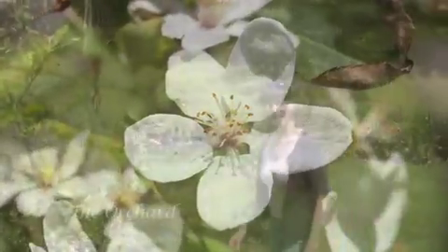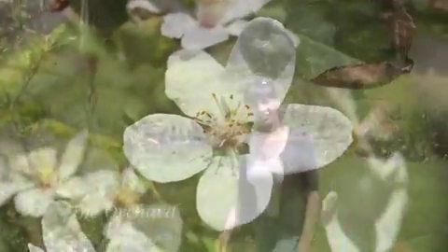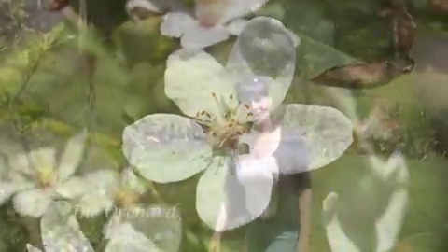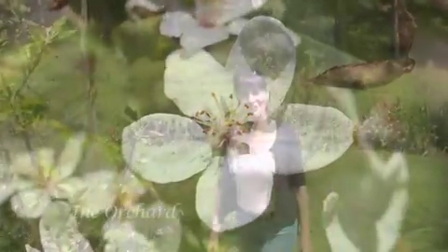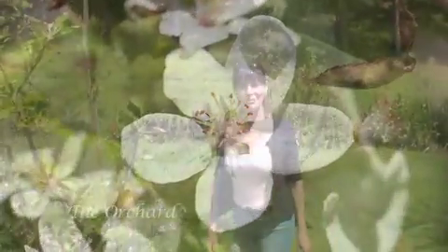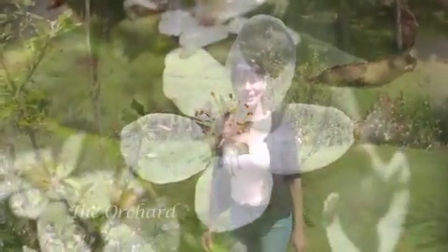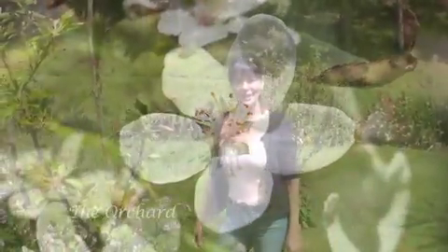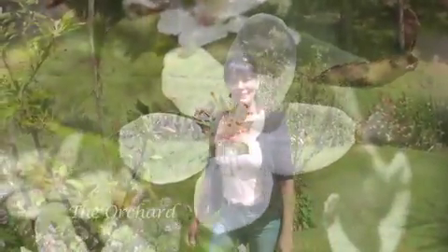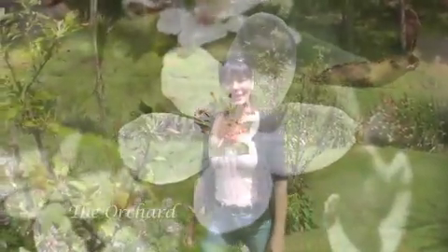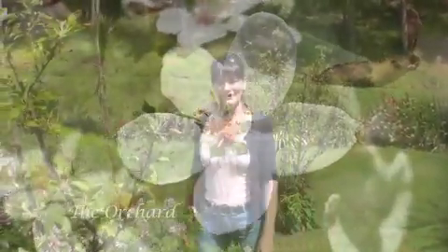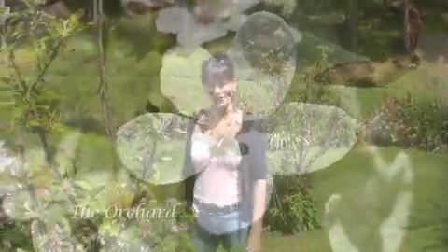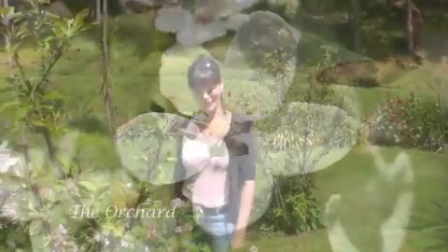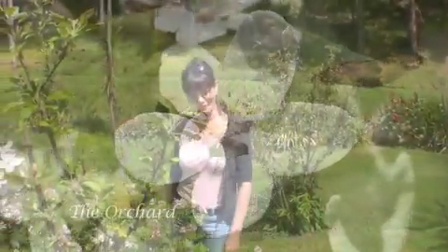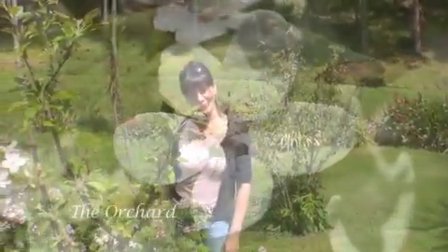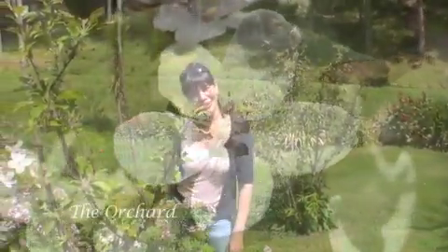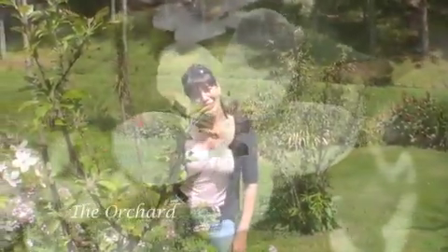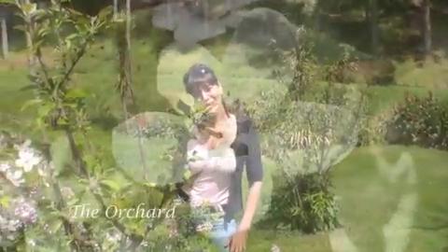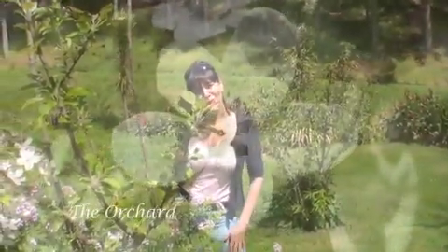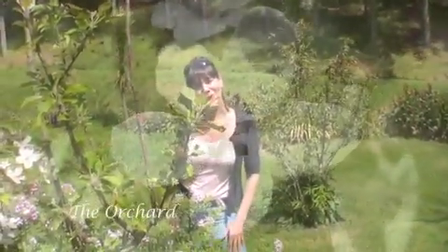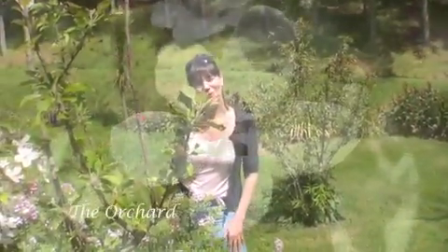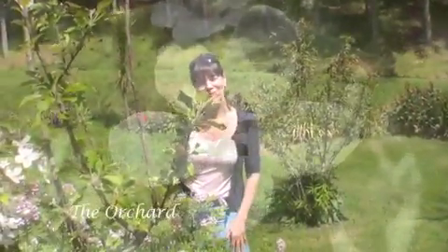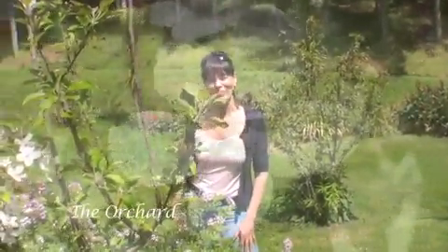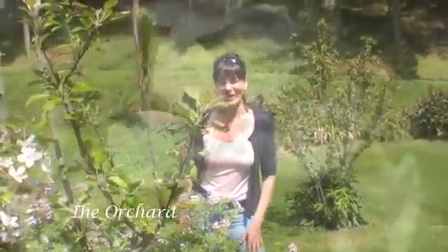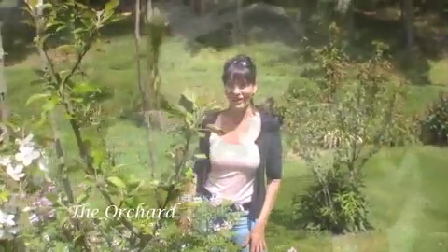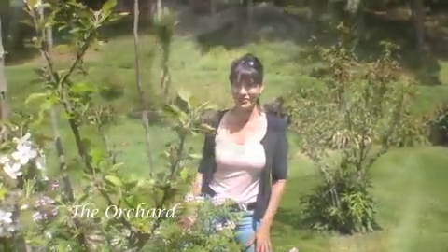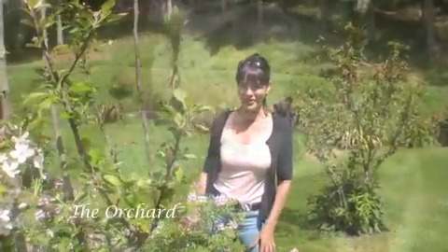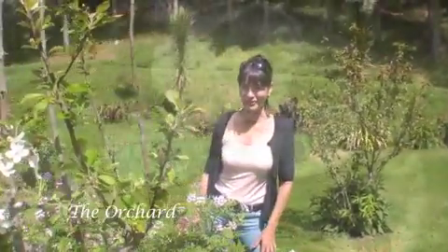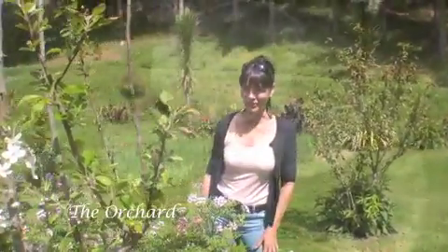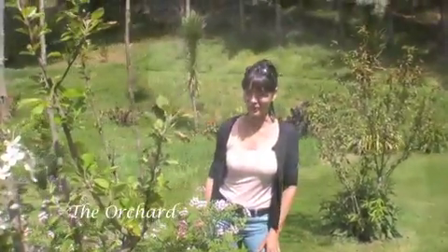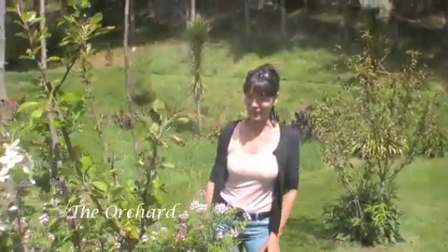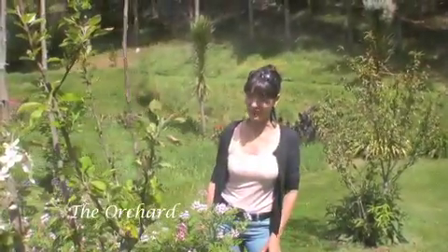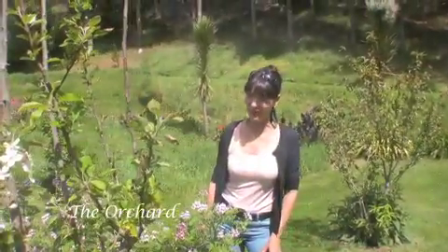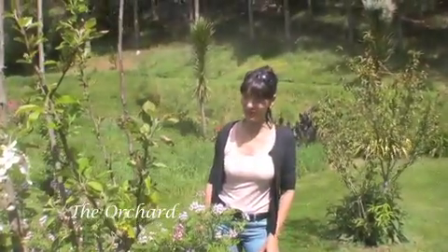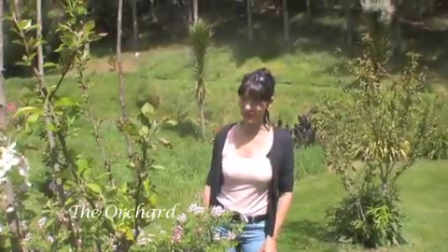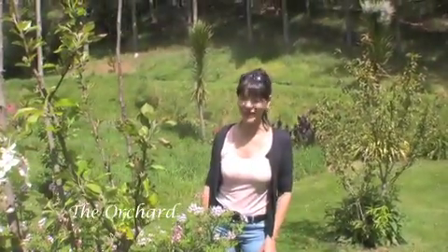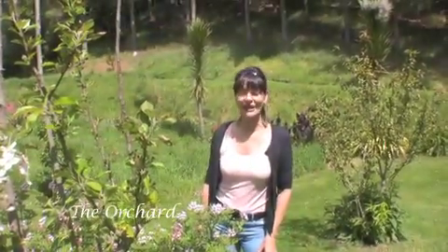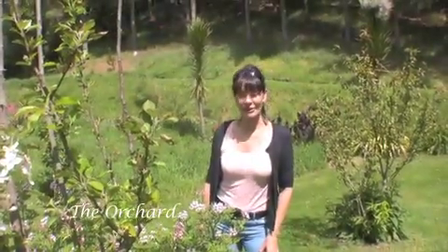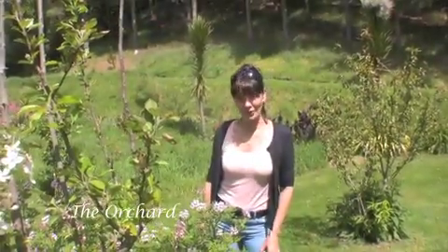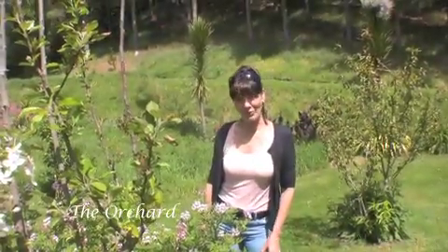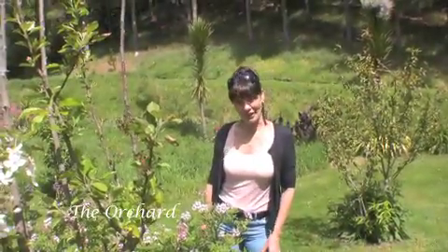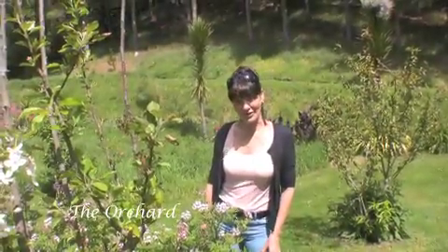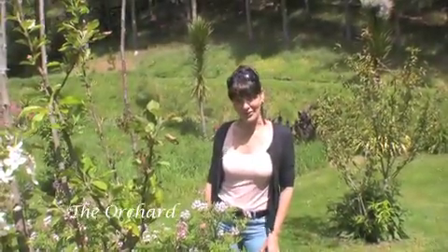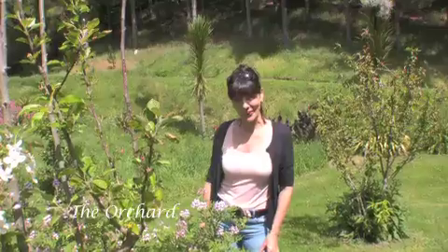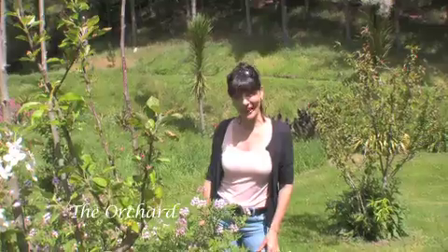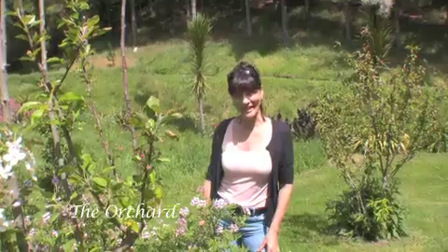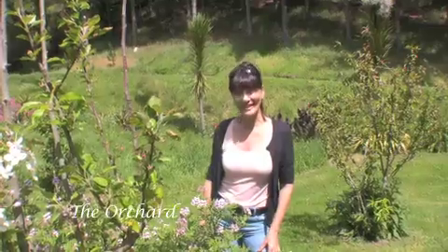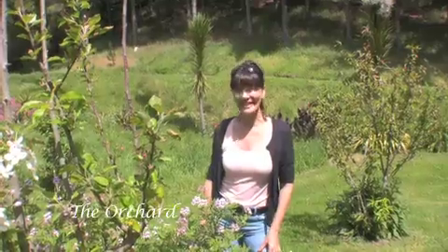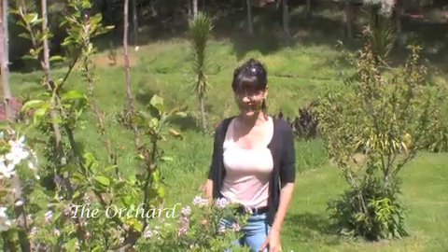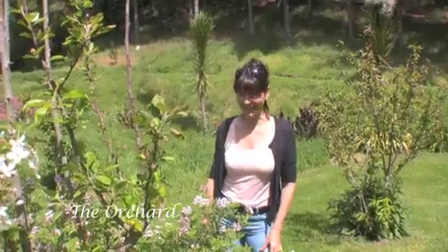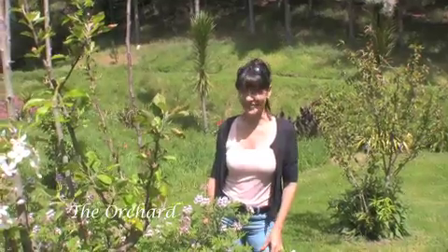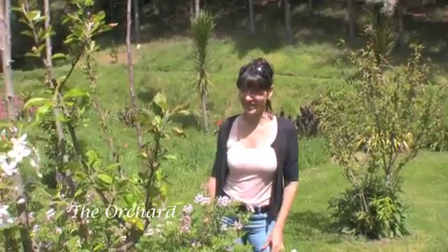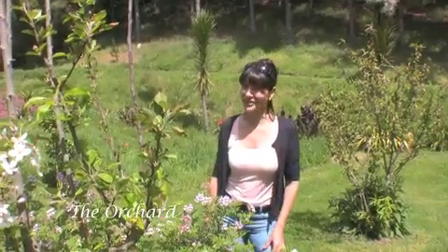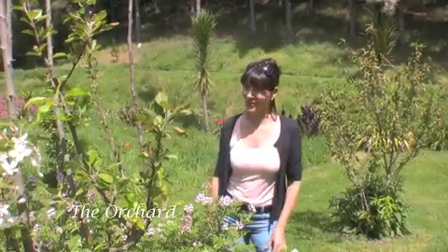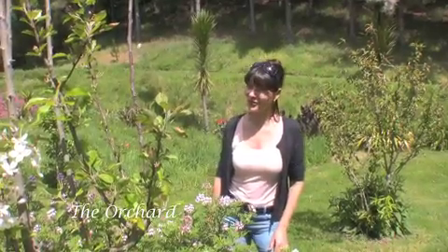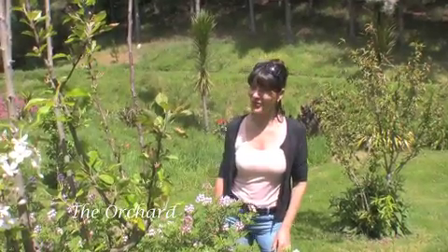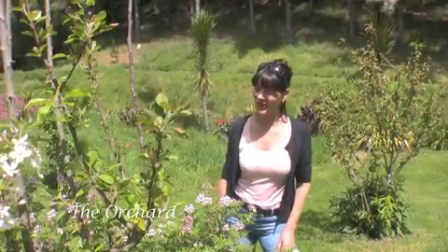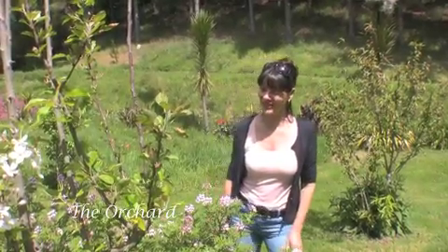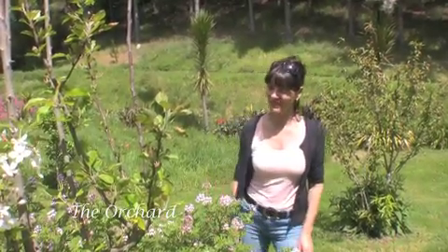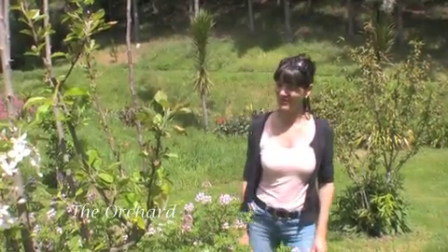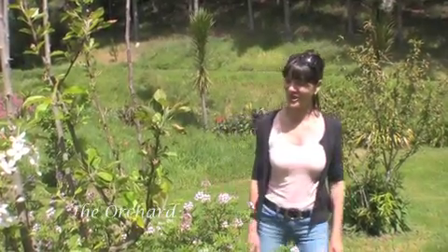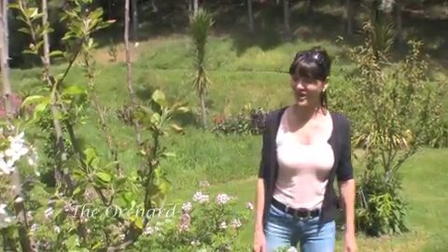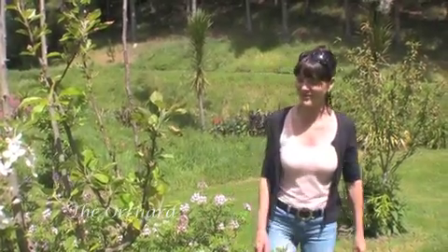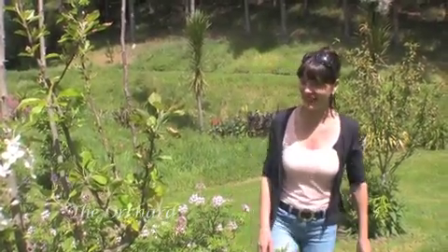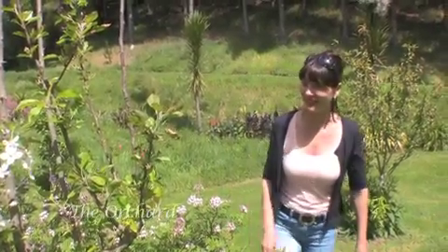Hi everybody, my name is Julie Bonner and welcome to our Lifestyle Block in Waimauku. We practice organics and have done so for quite some time now.